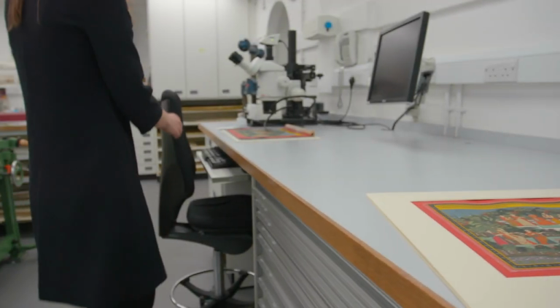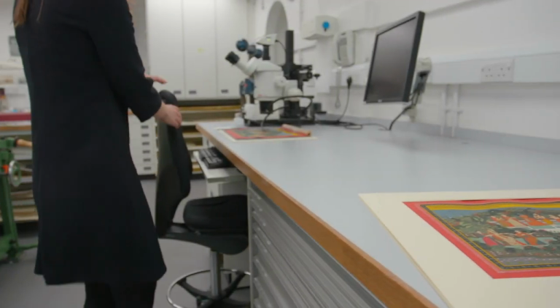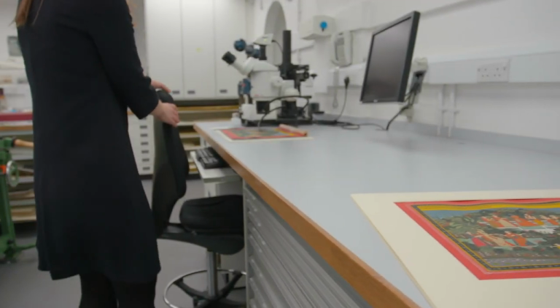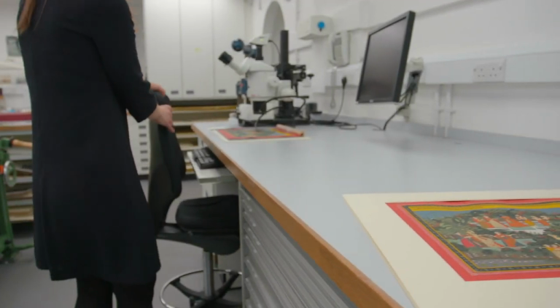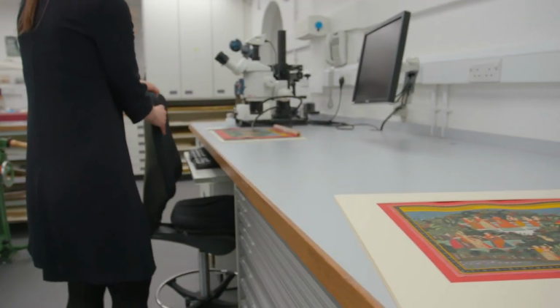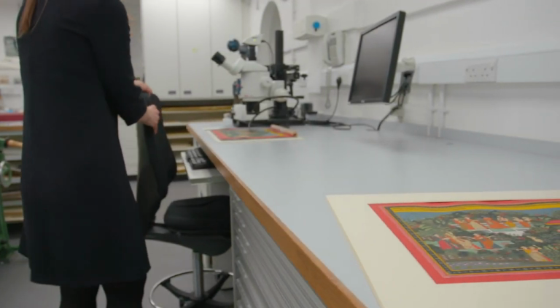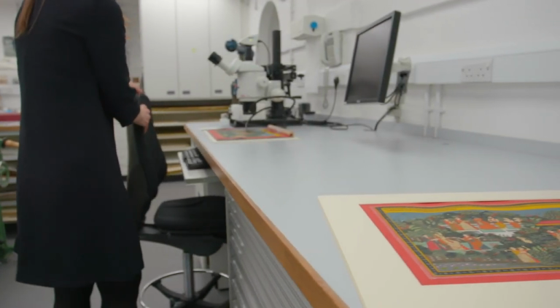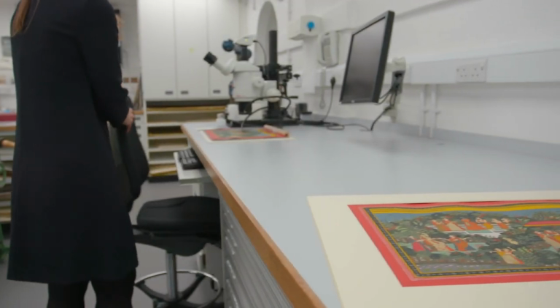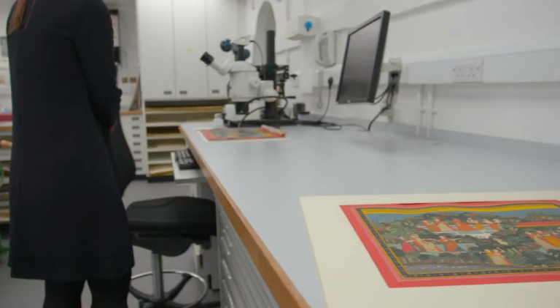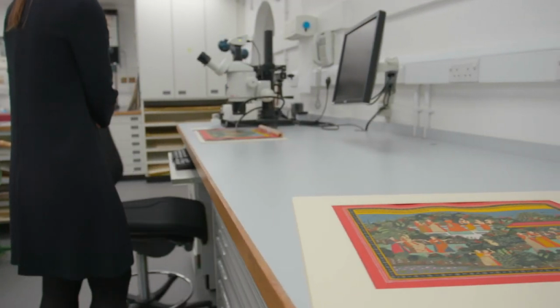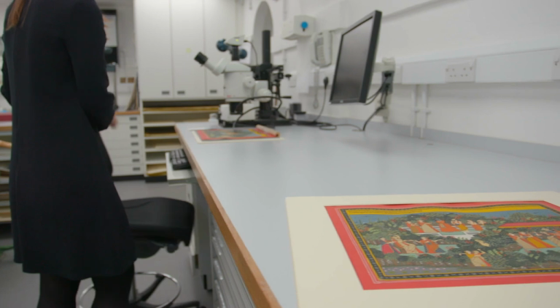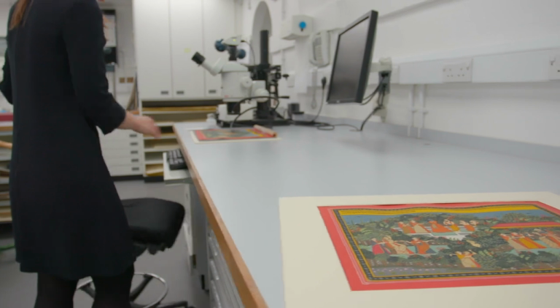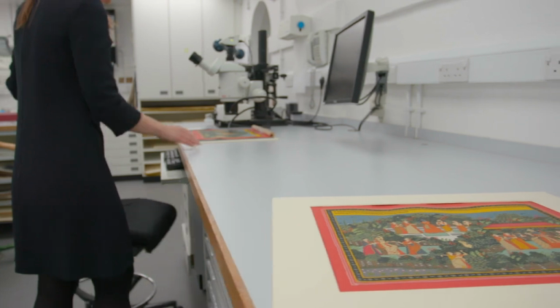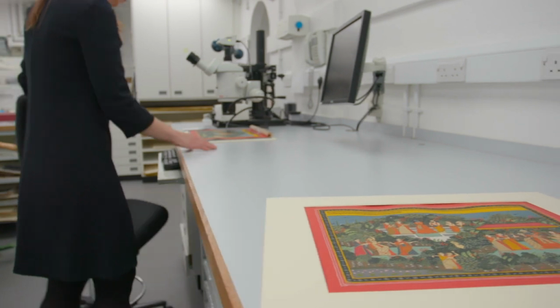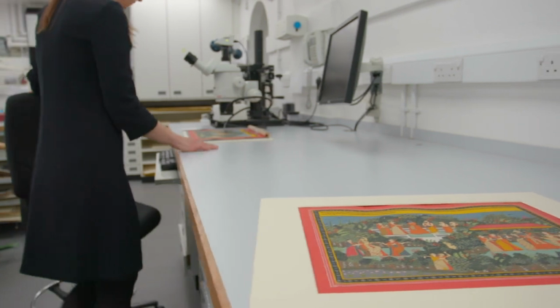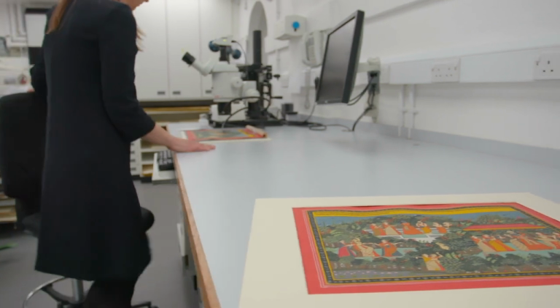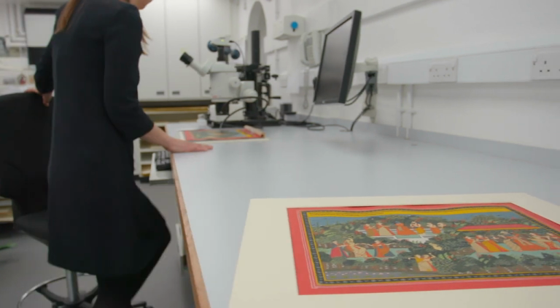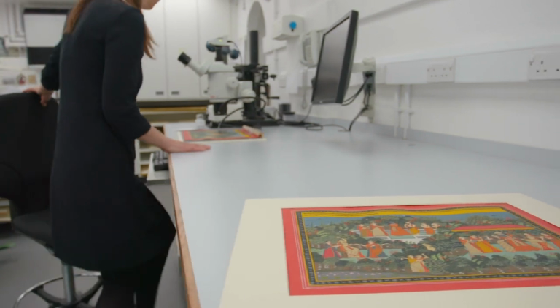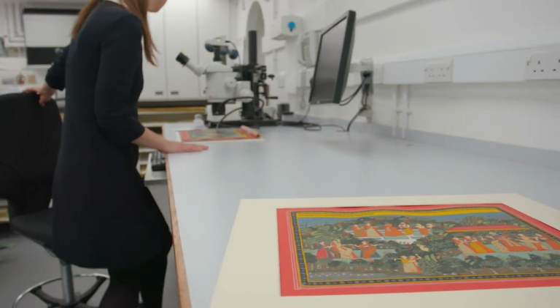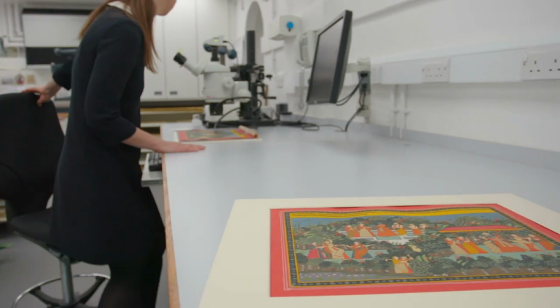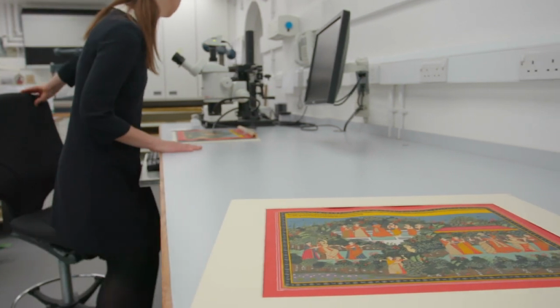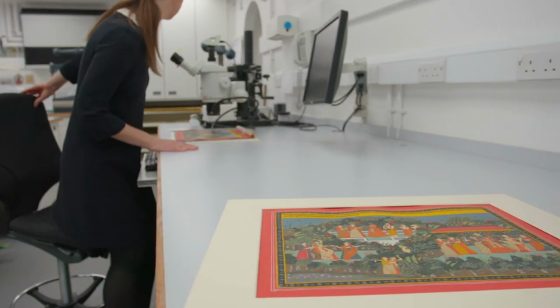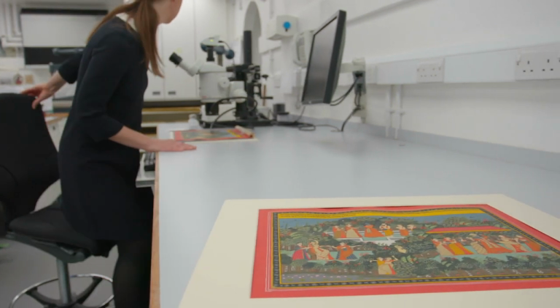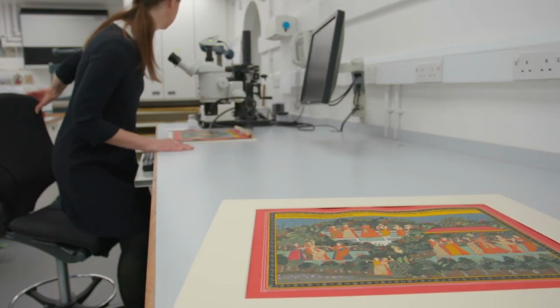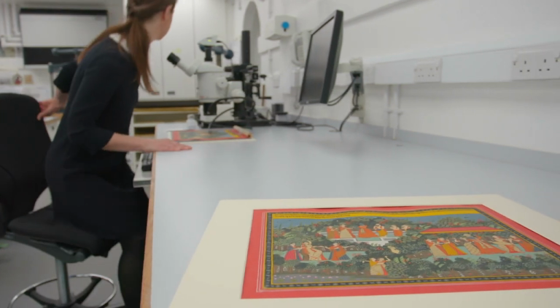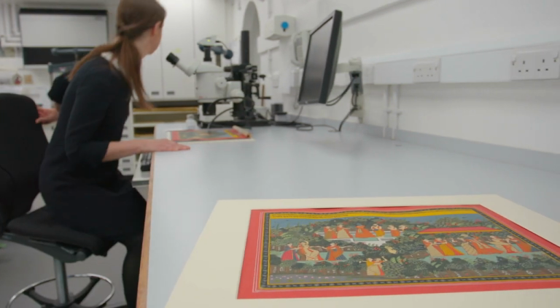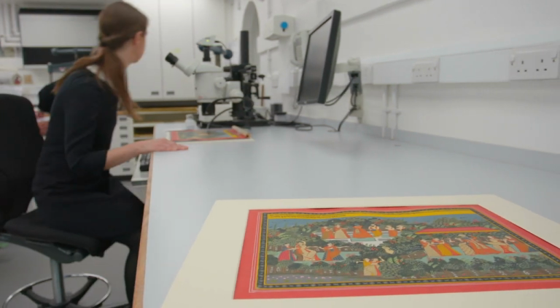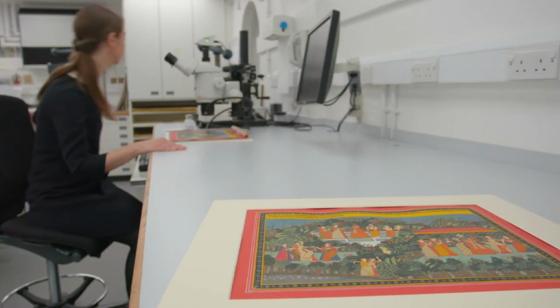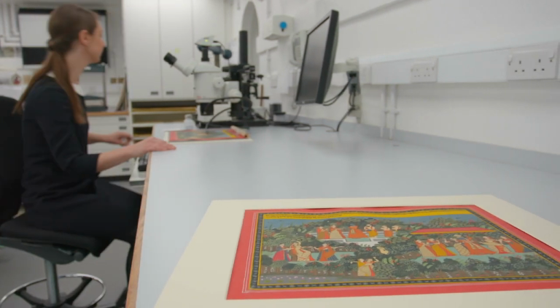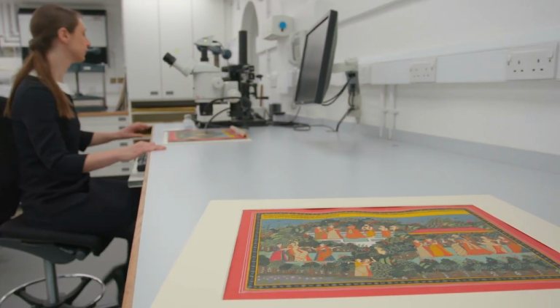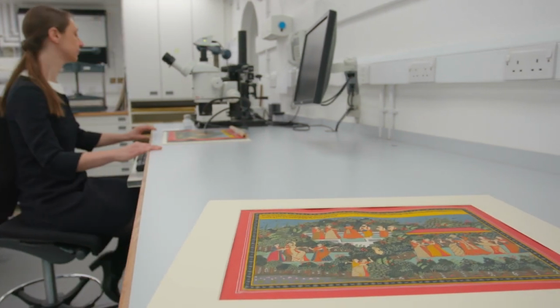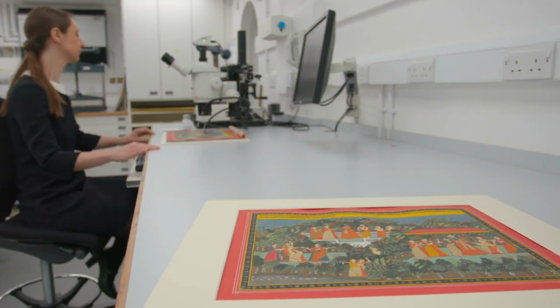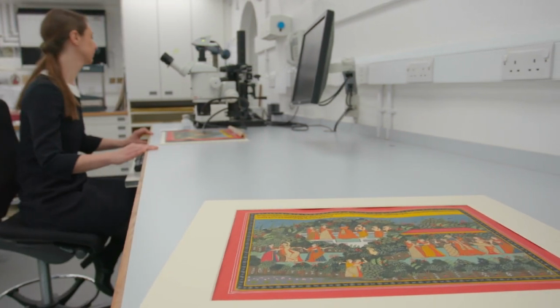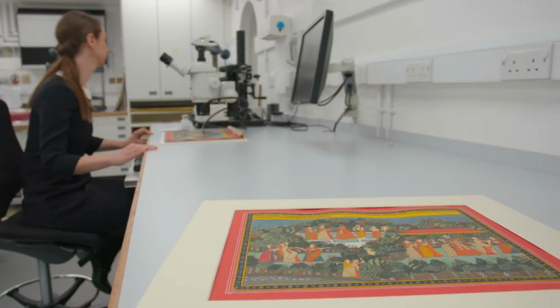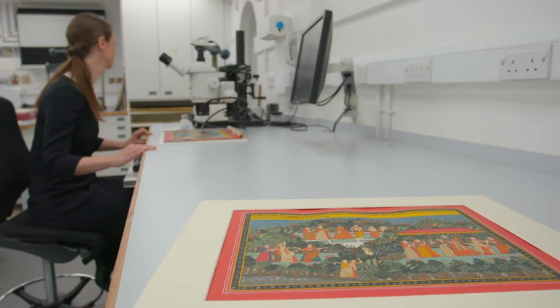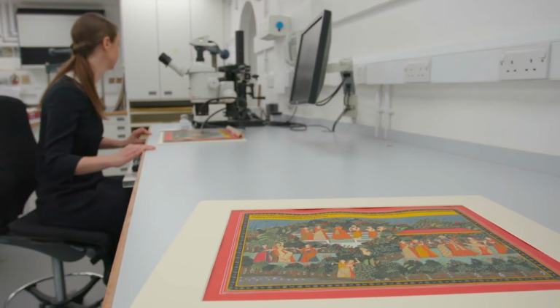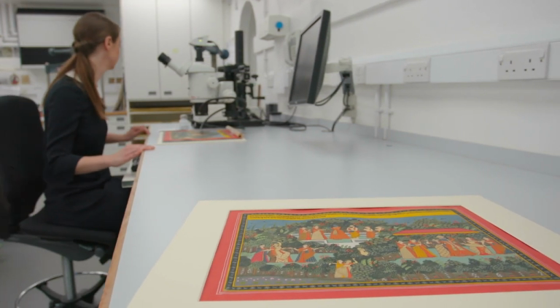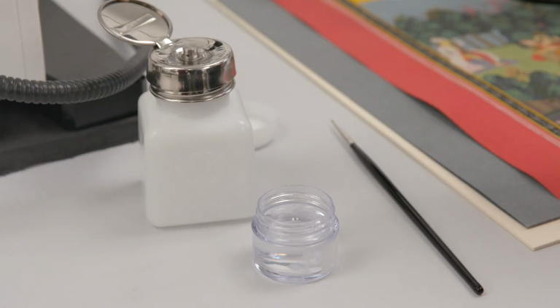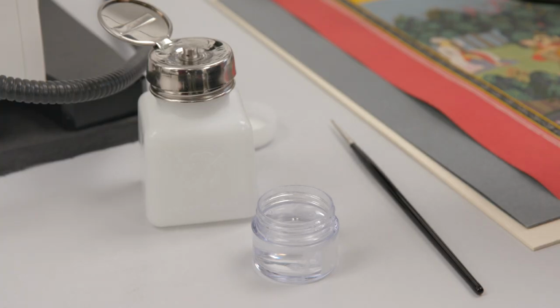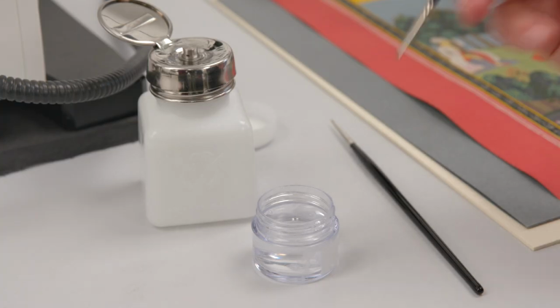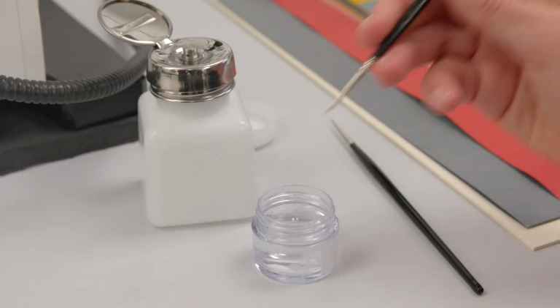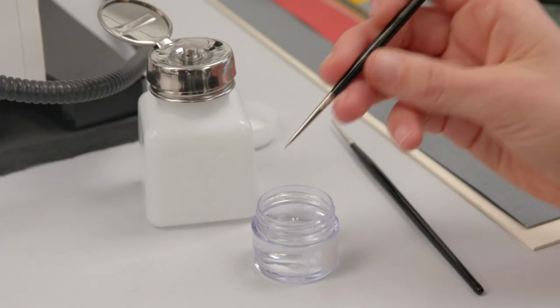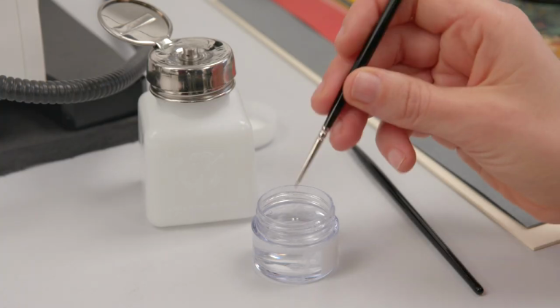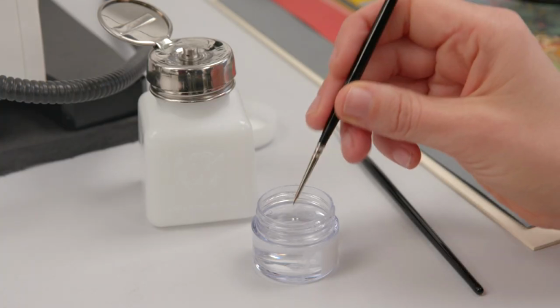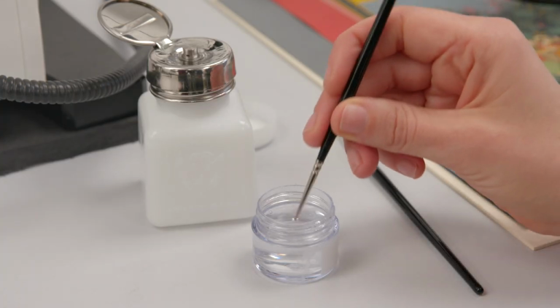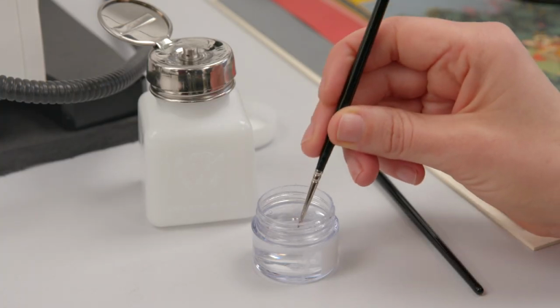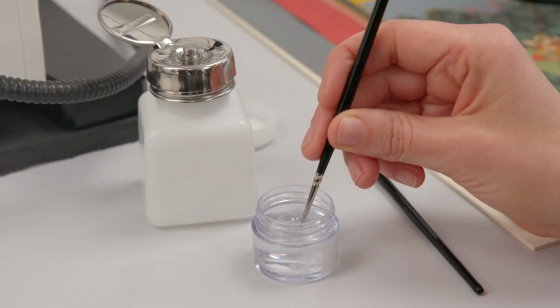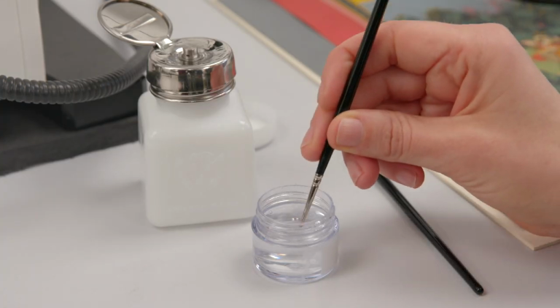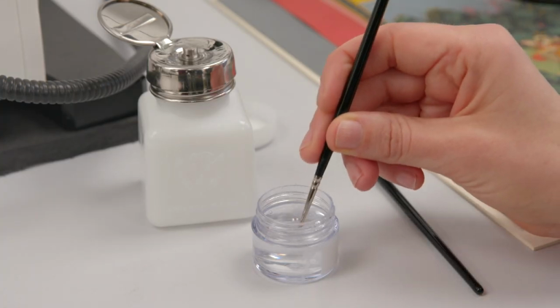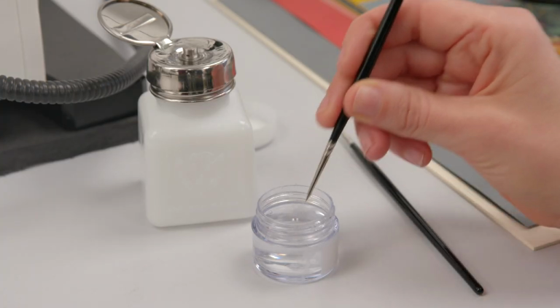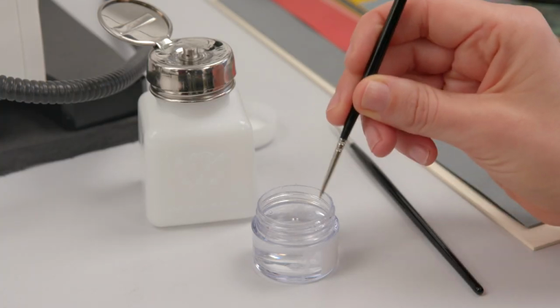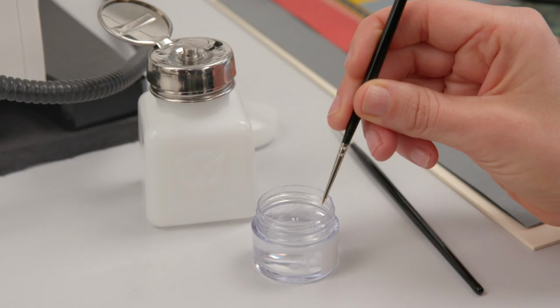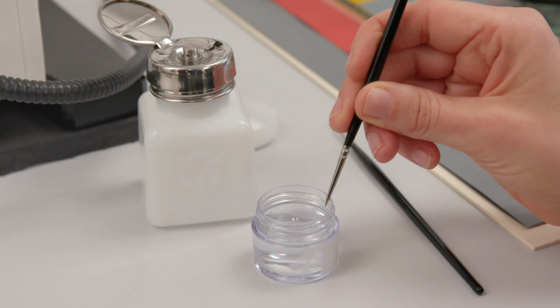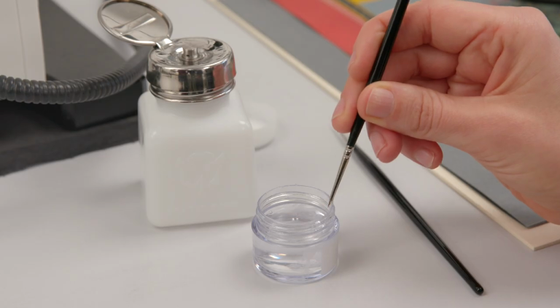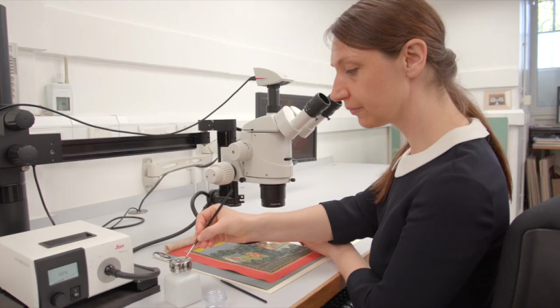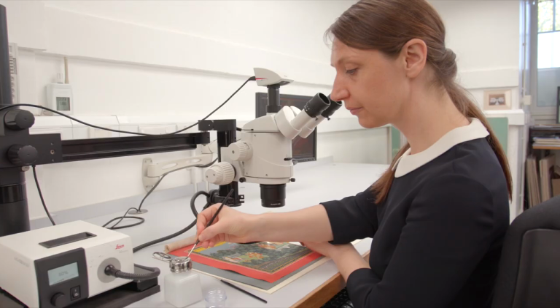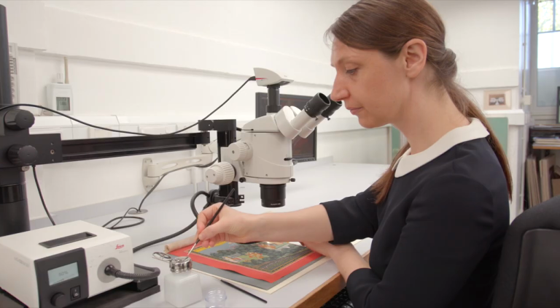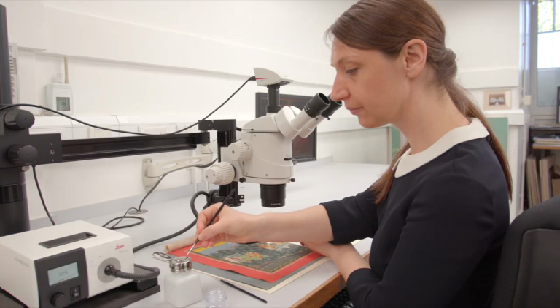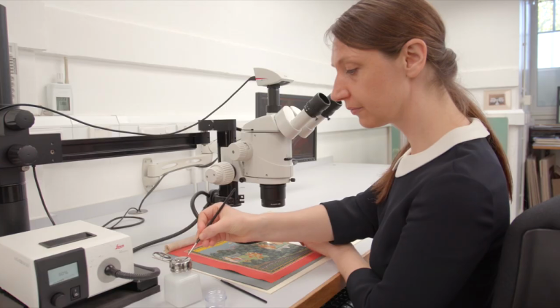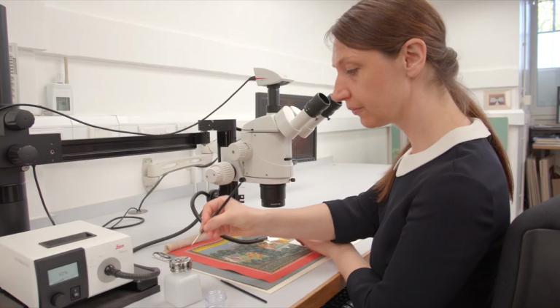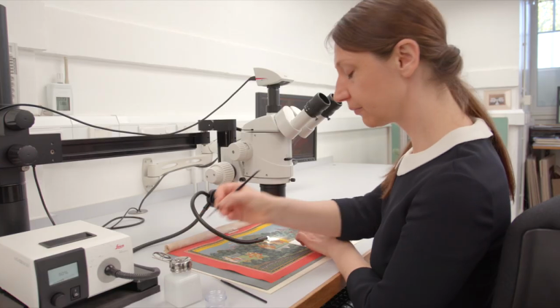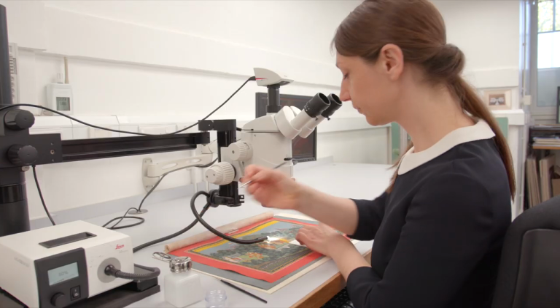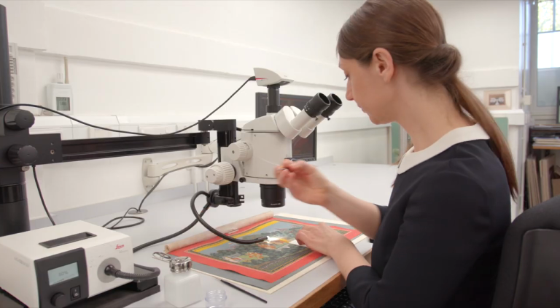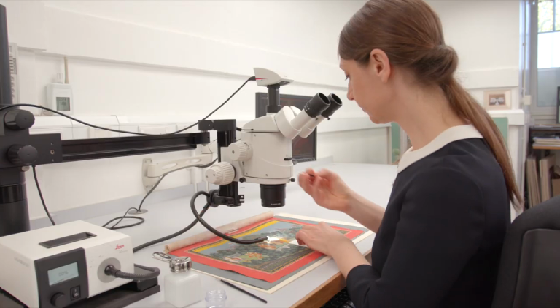My name is Rachel Smith and I'm Drawings Conservator at the Royal Collection Trust and I work in the Paper Conservation Studio which is based in Windsor Castle.